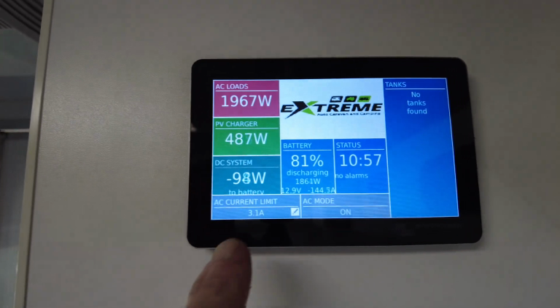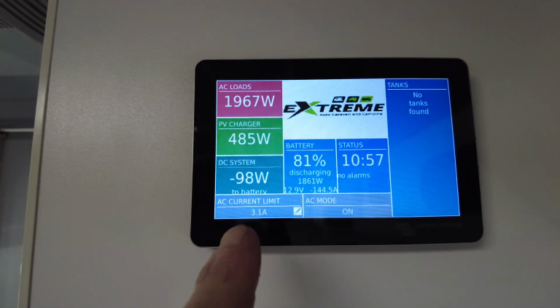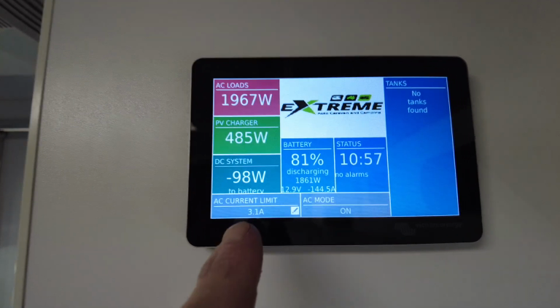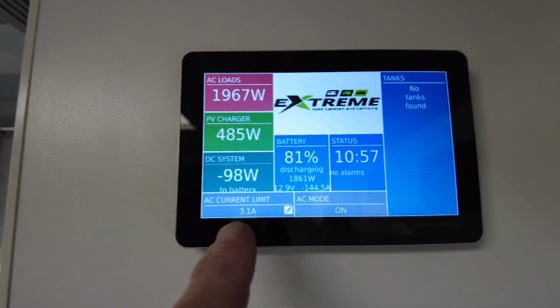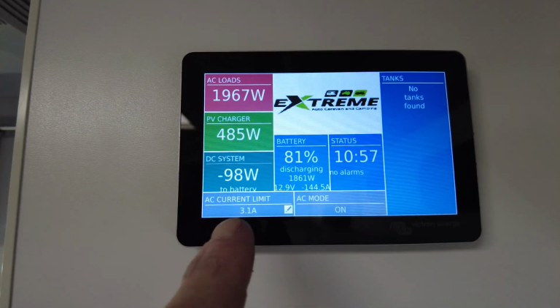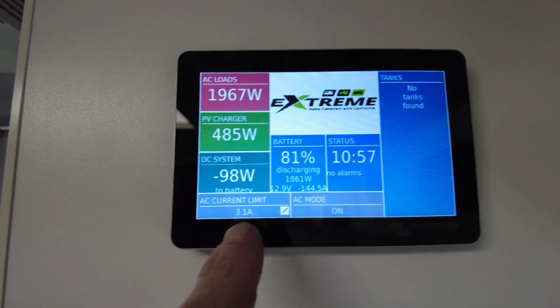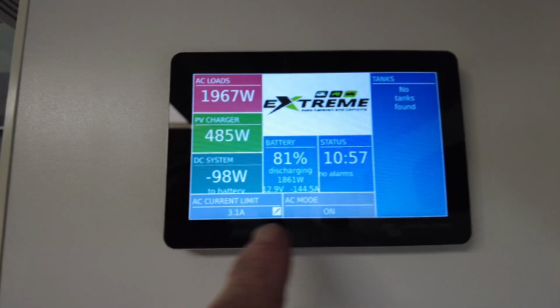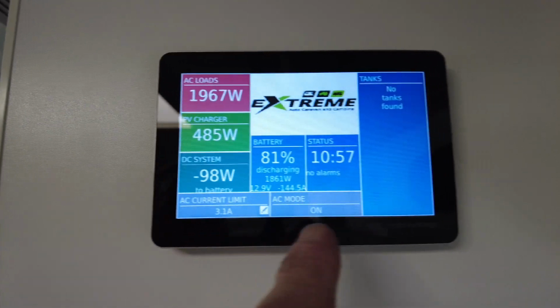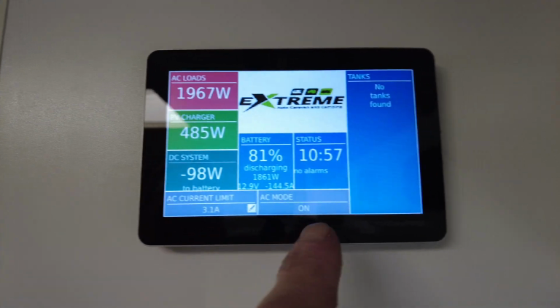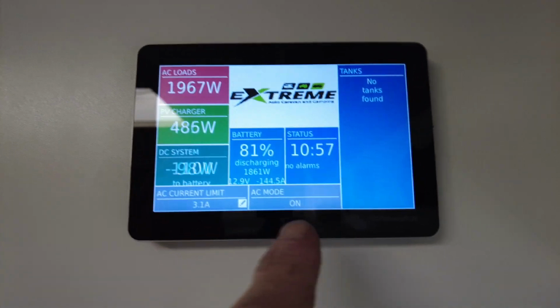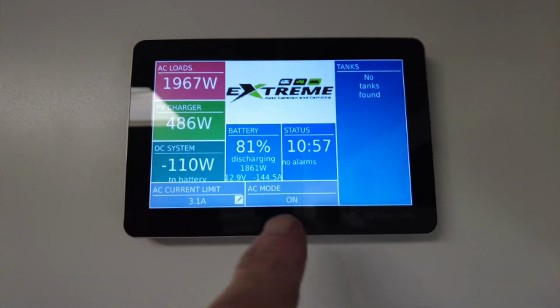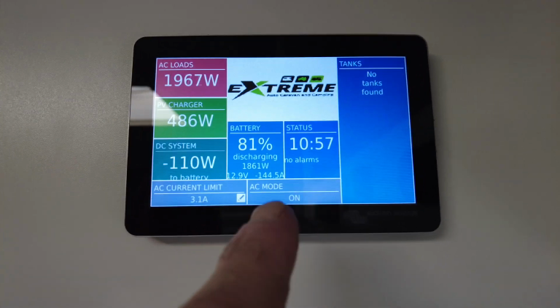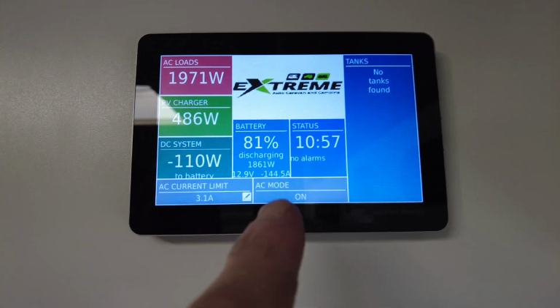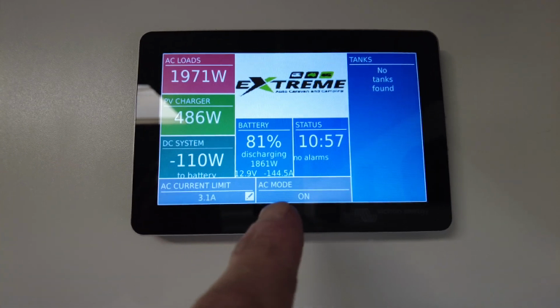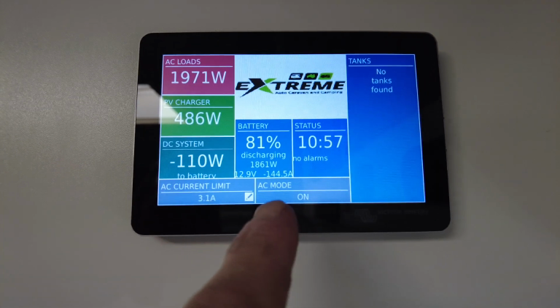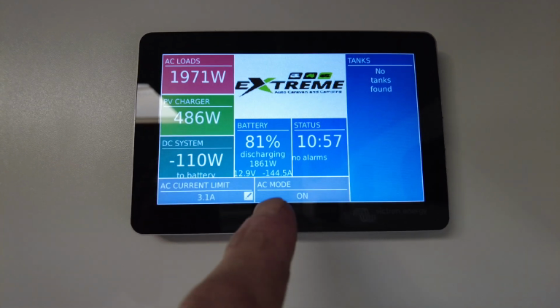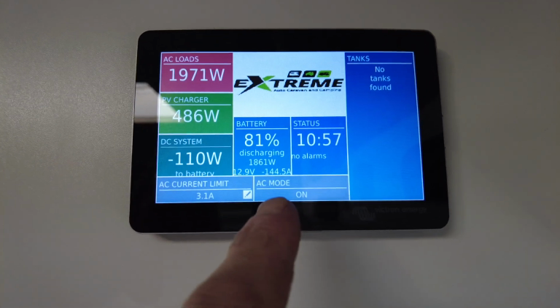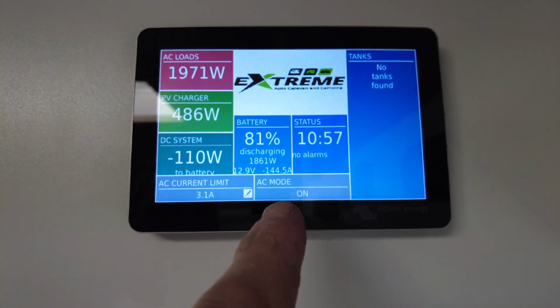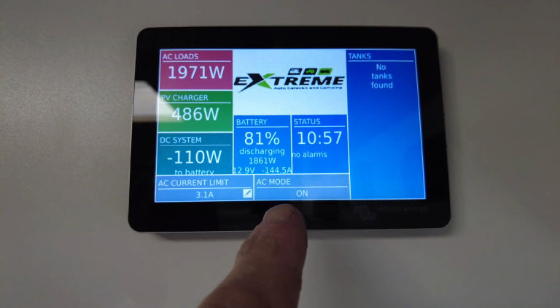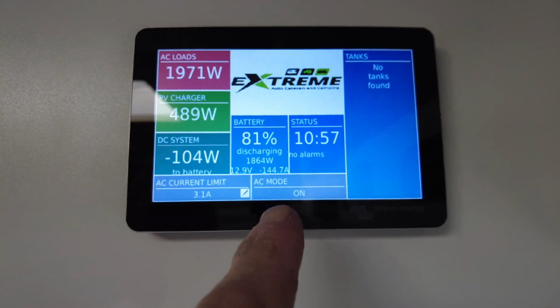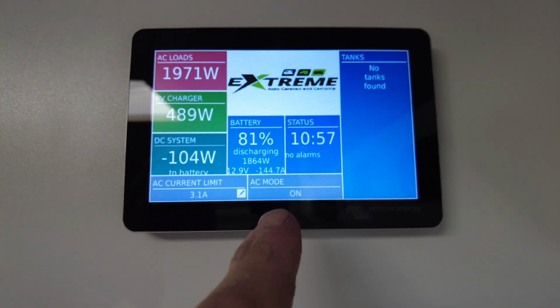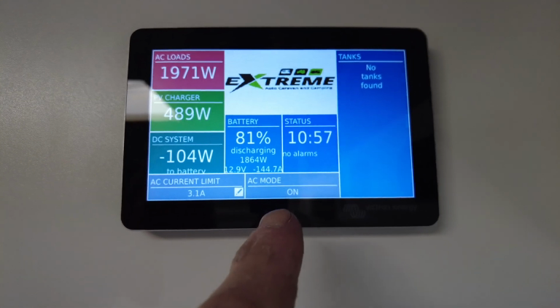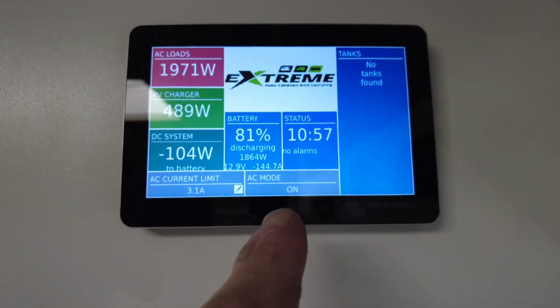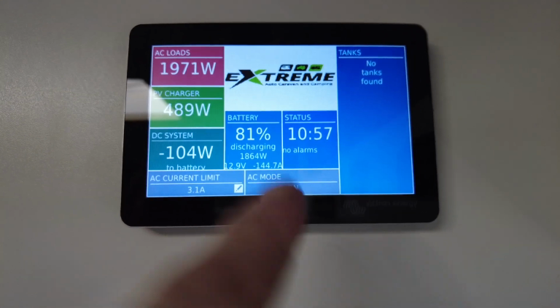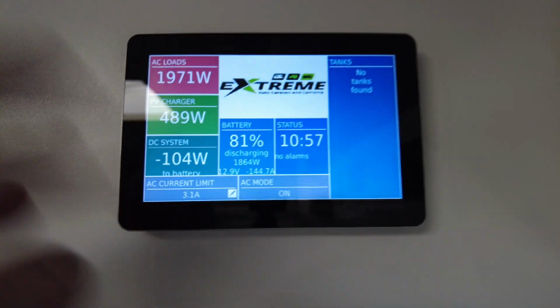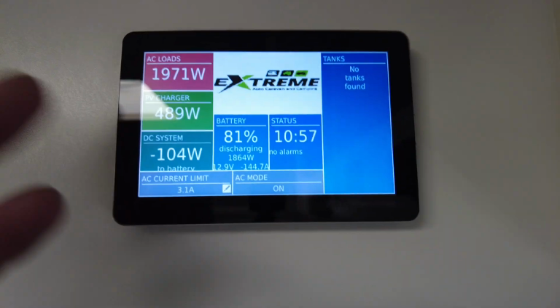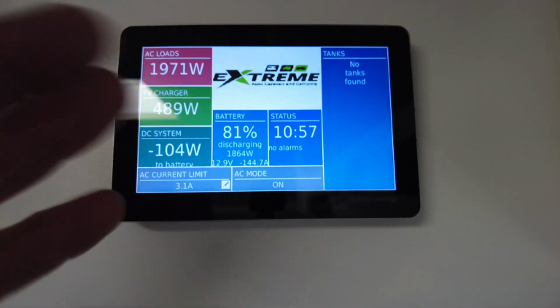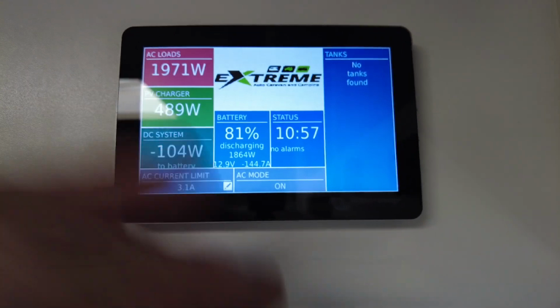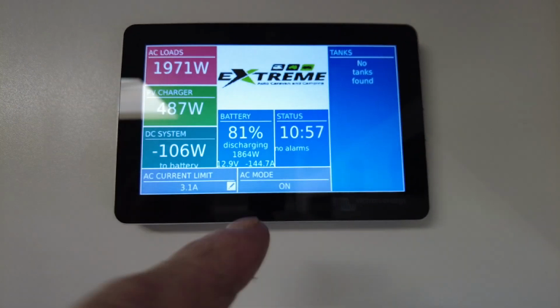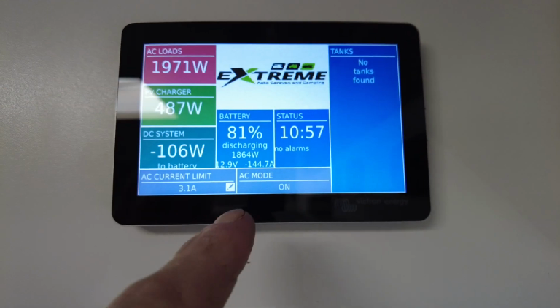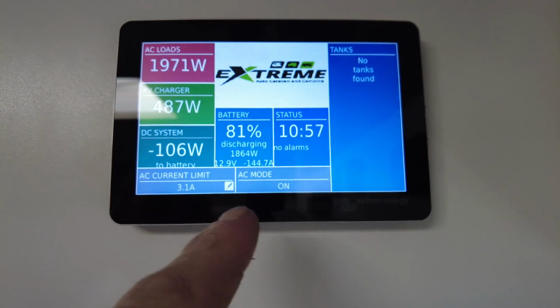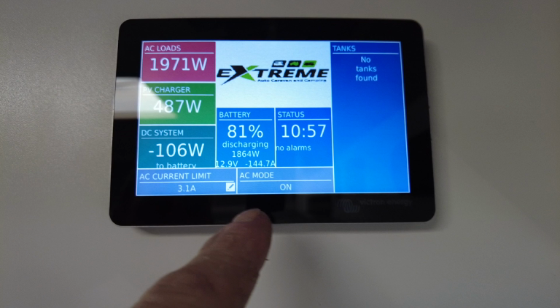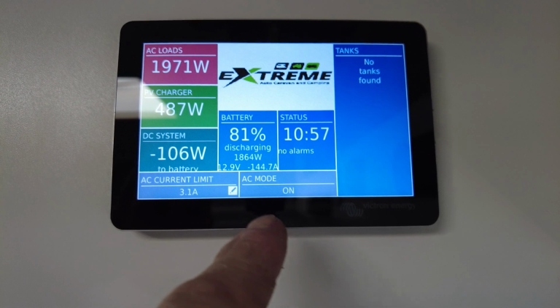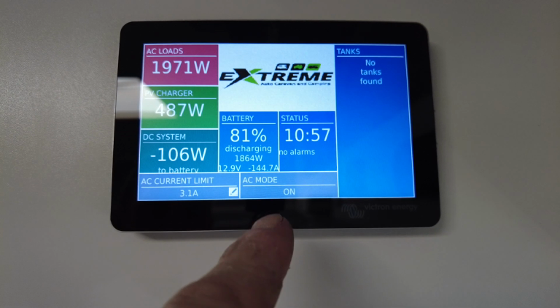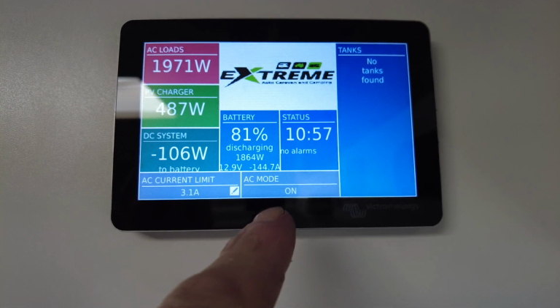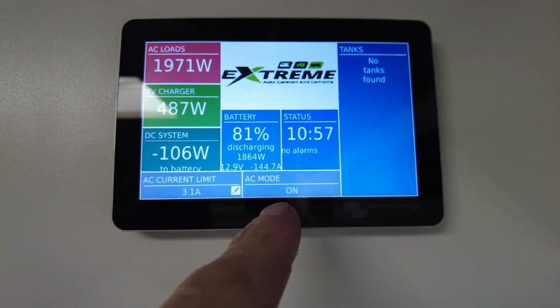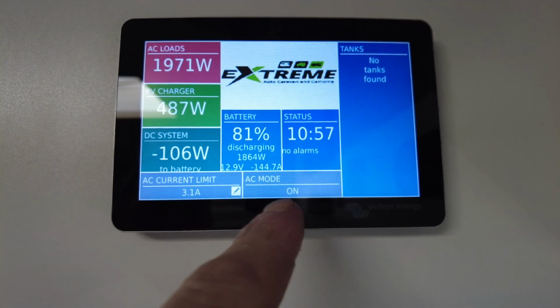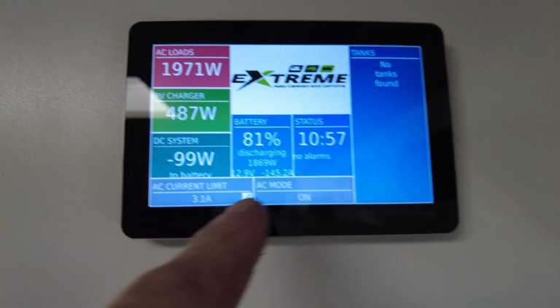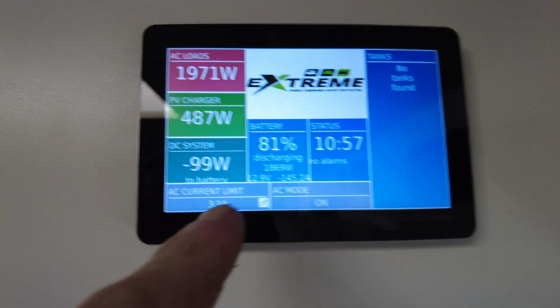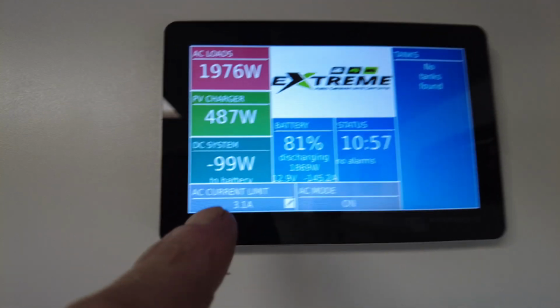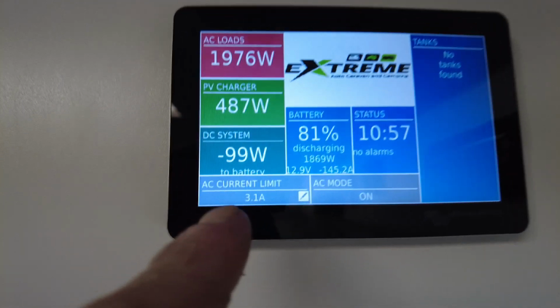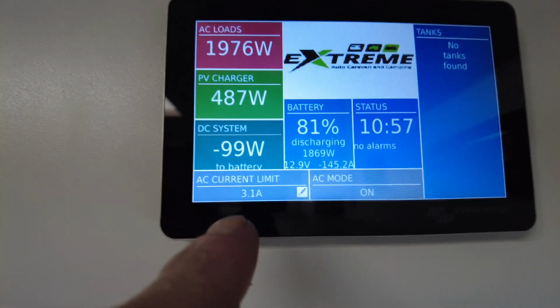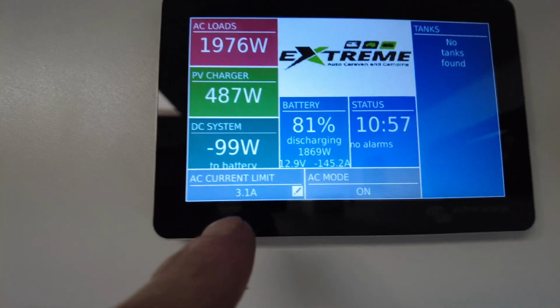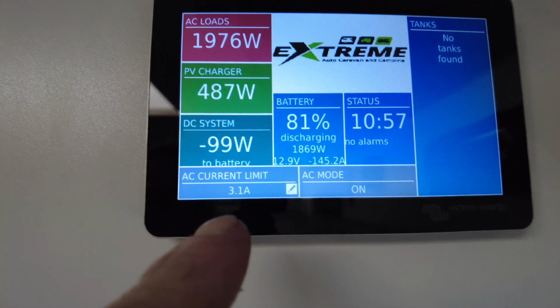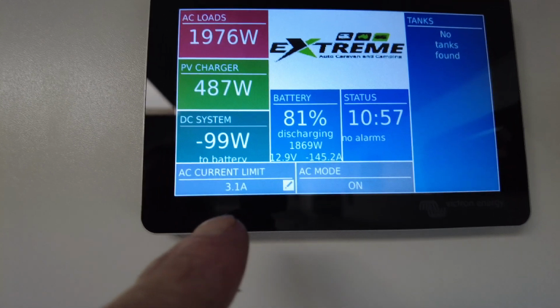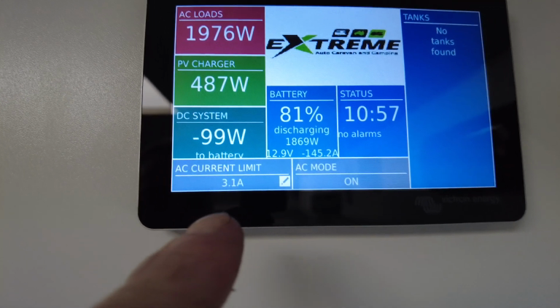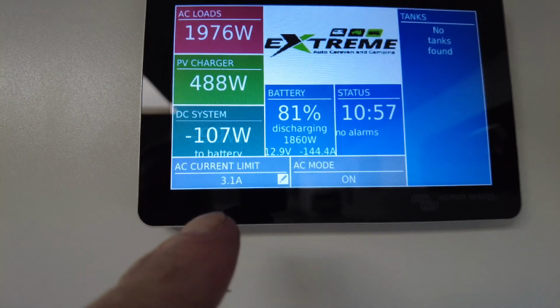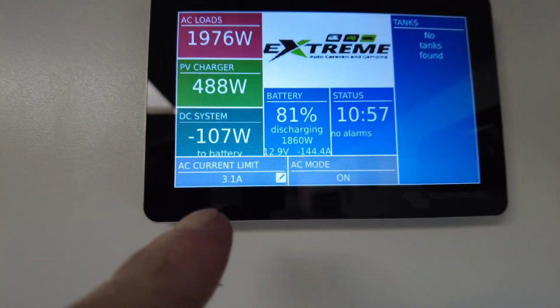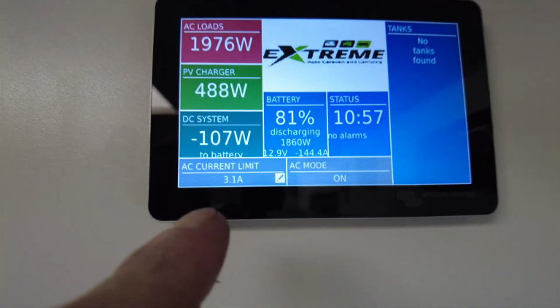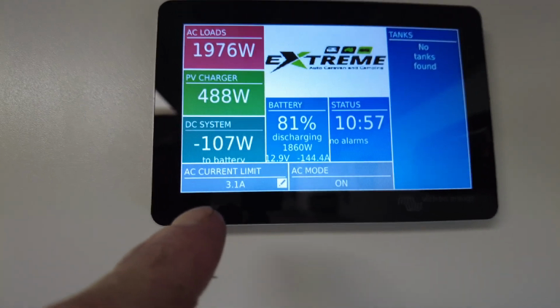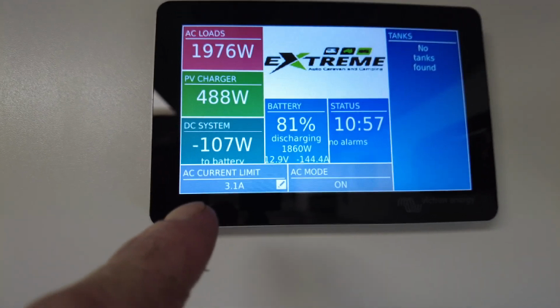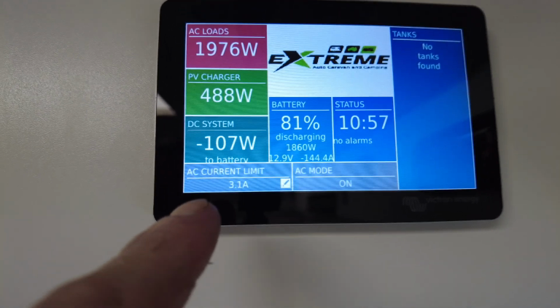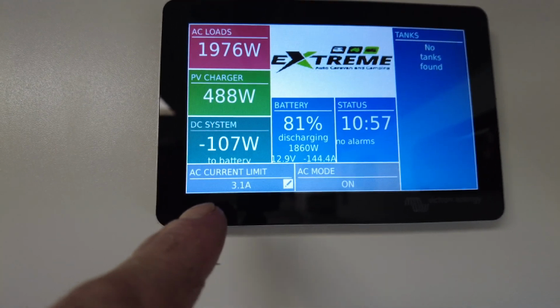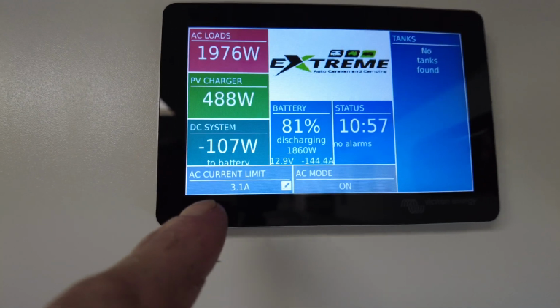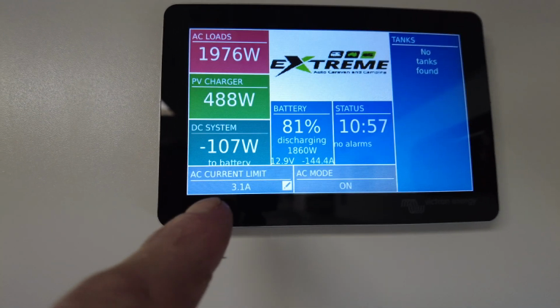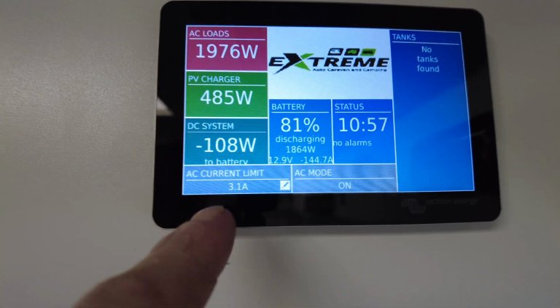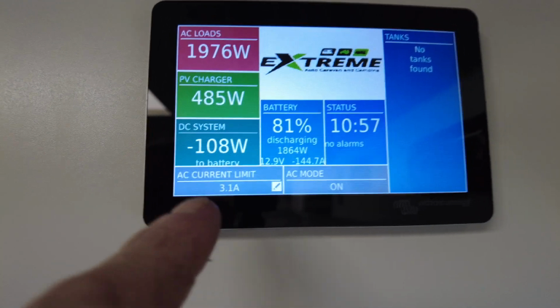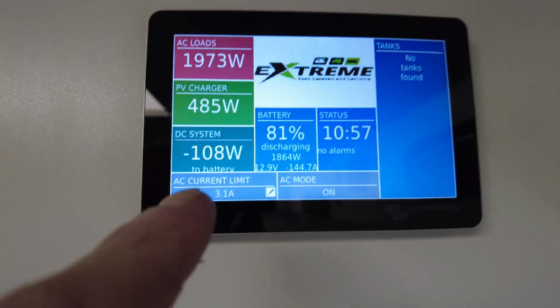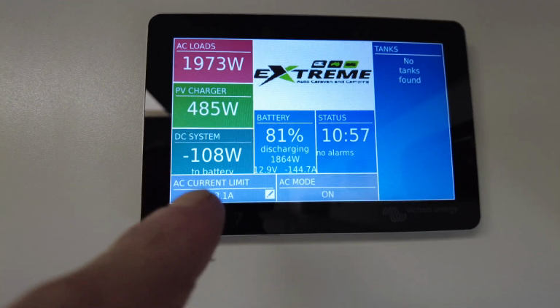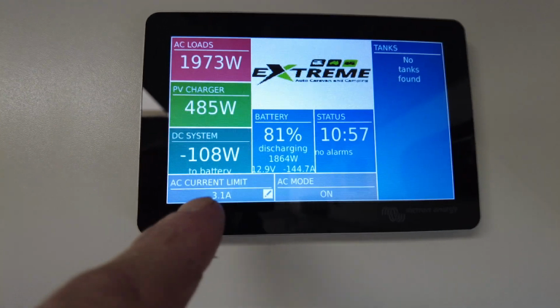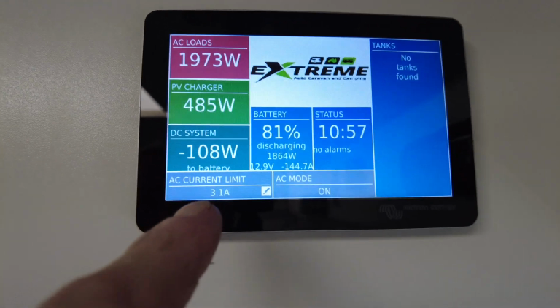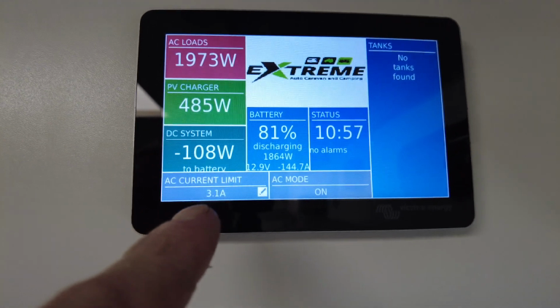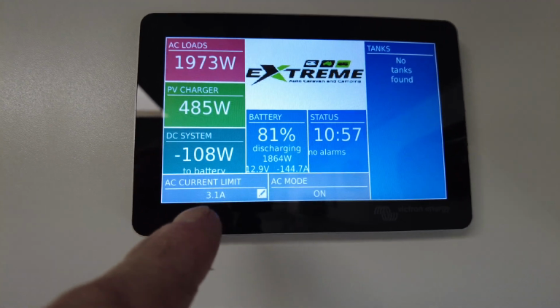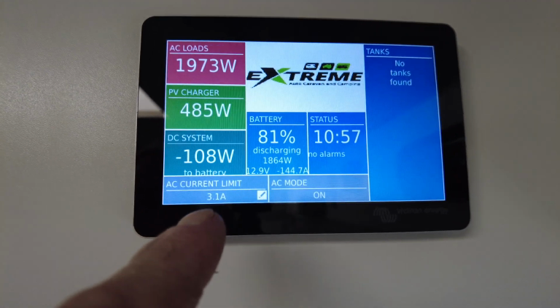Take note — it's the auto transfer switch mode, and 3.1 amp current limit.